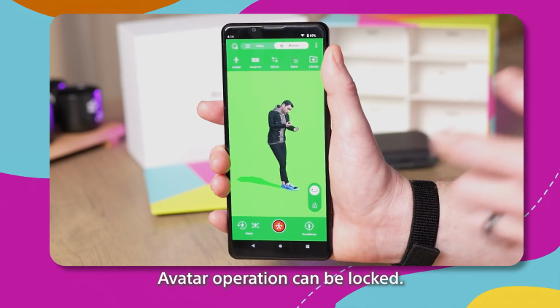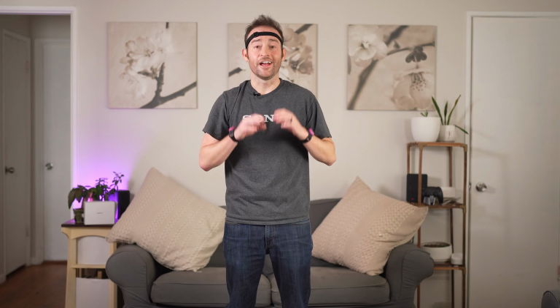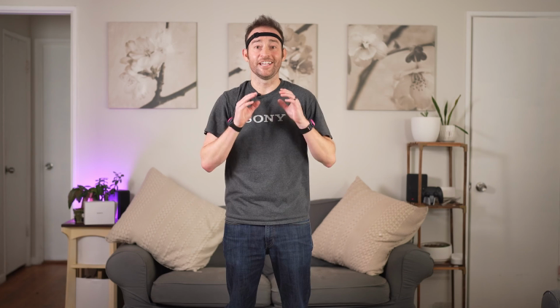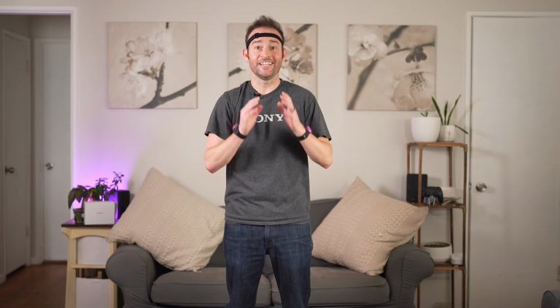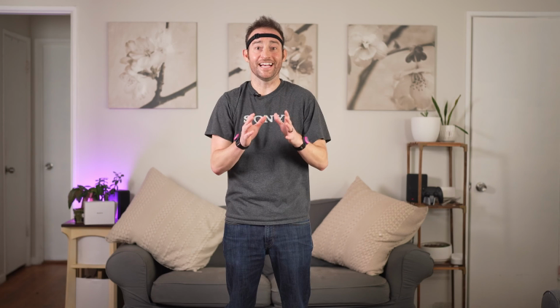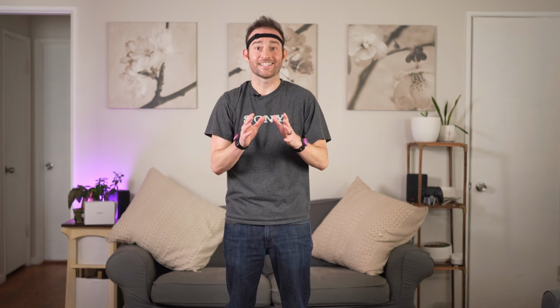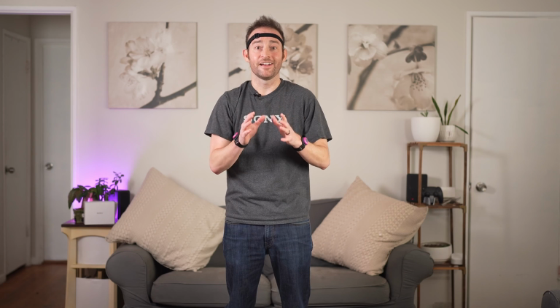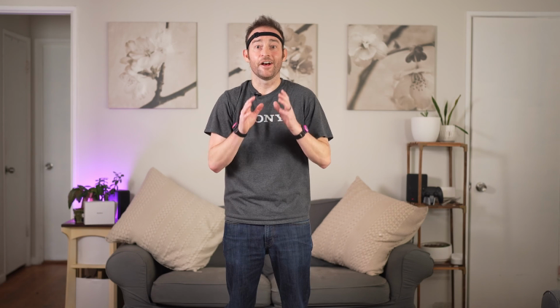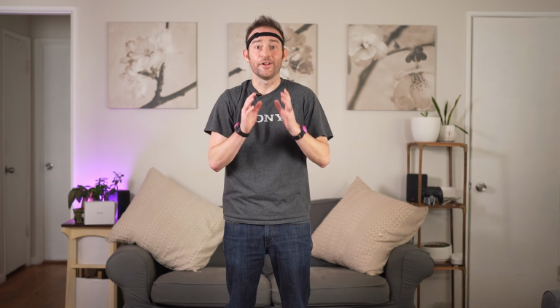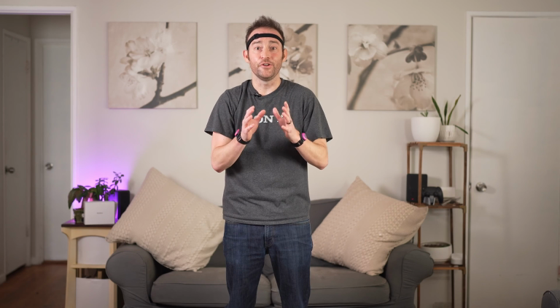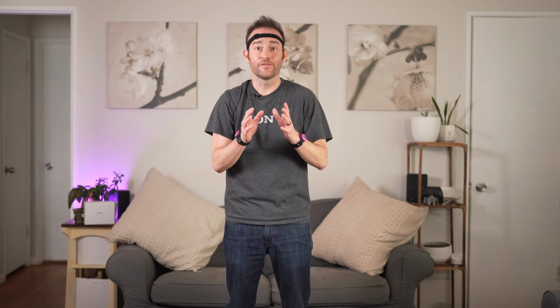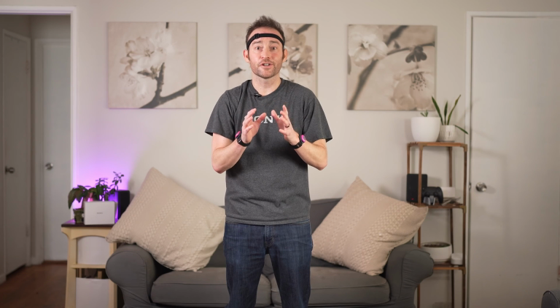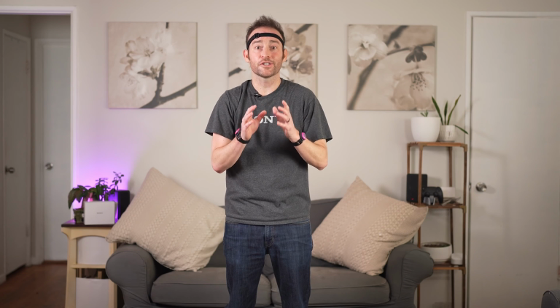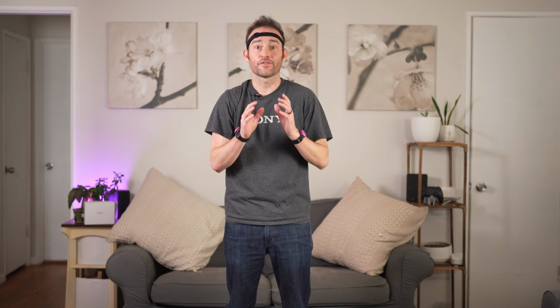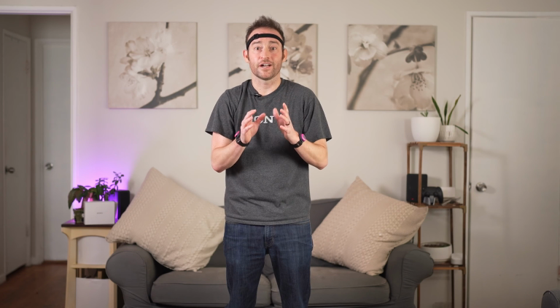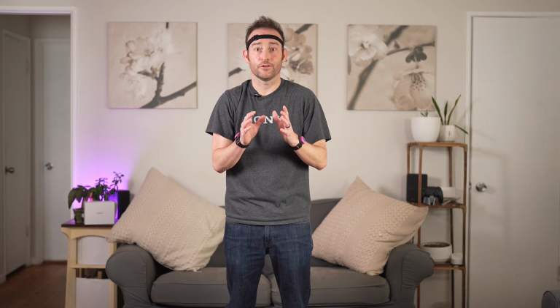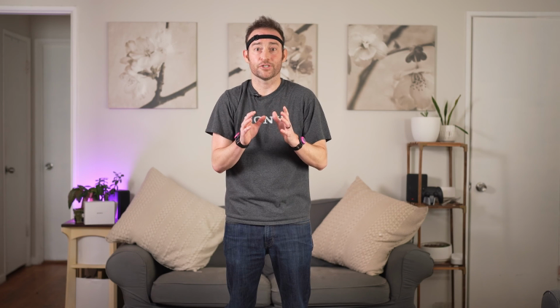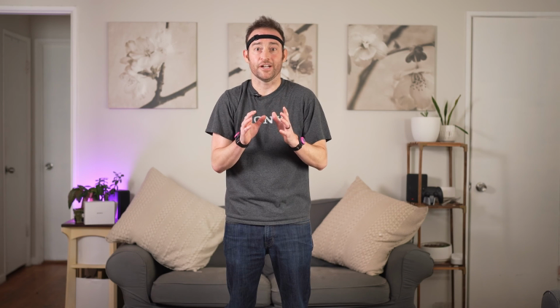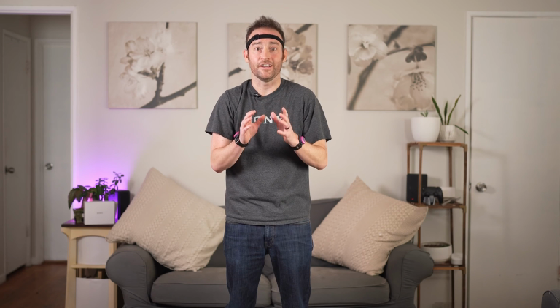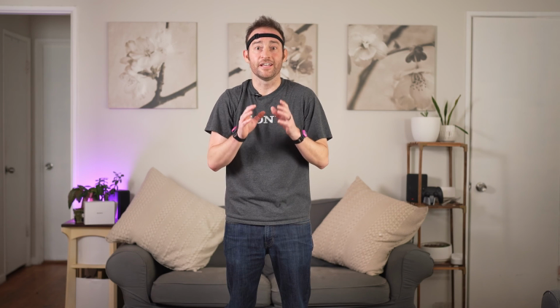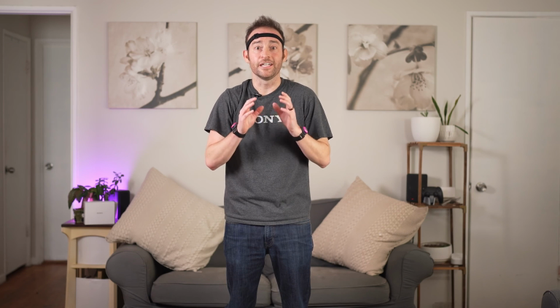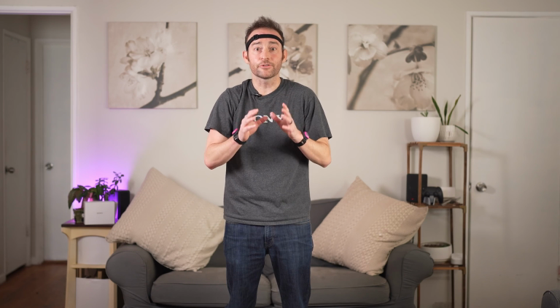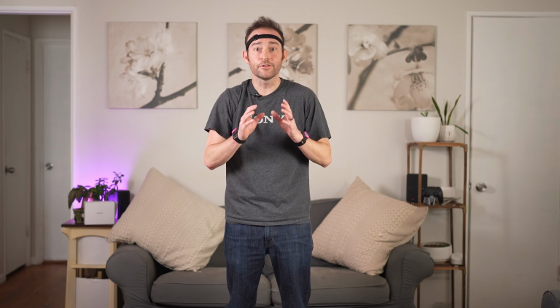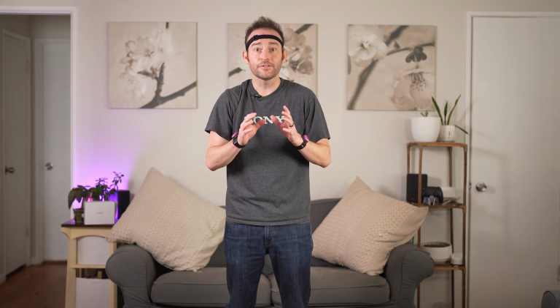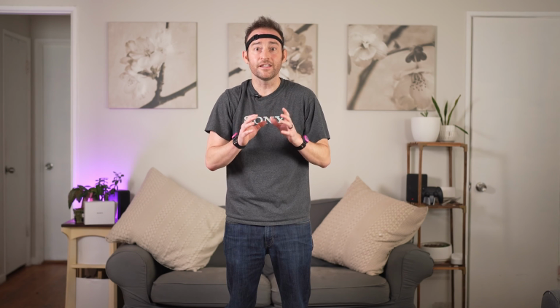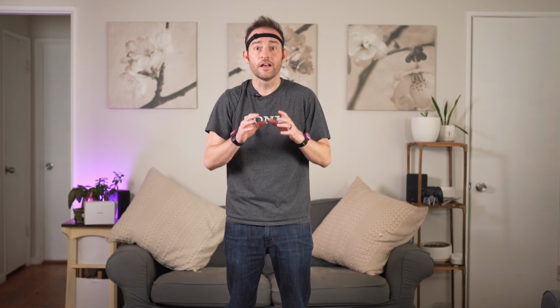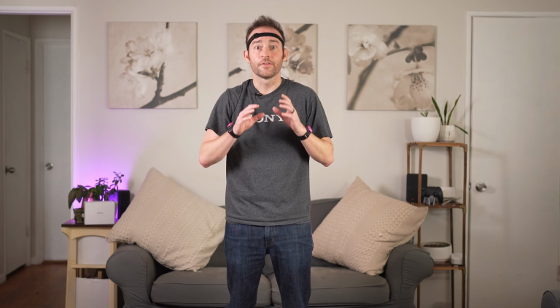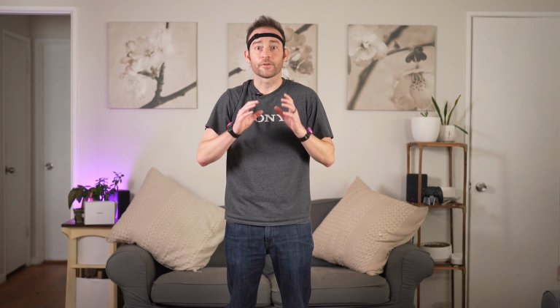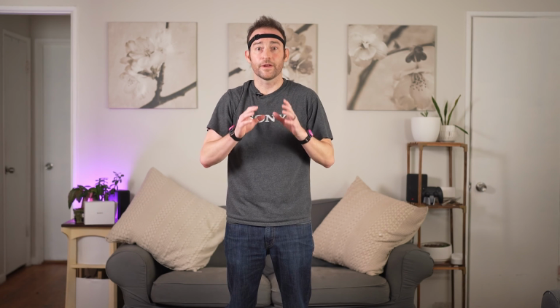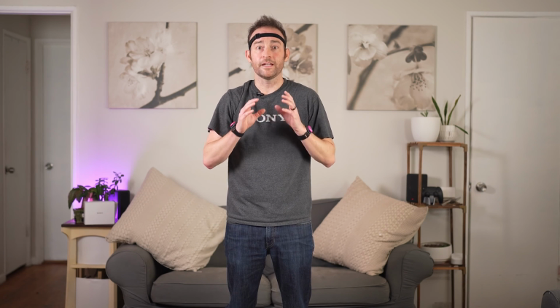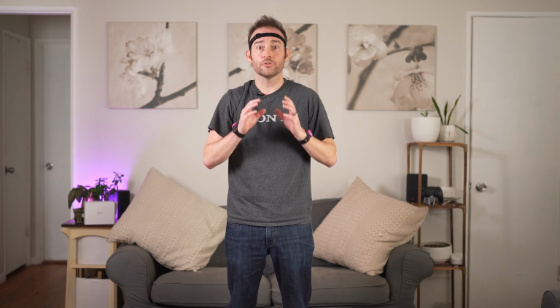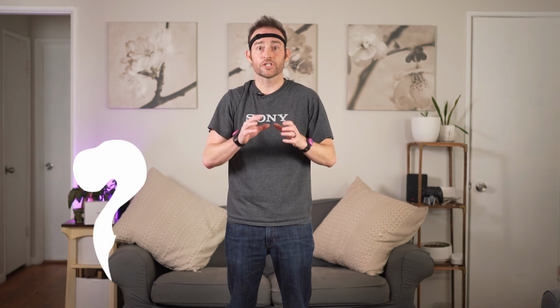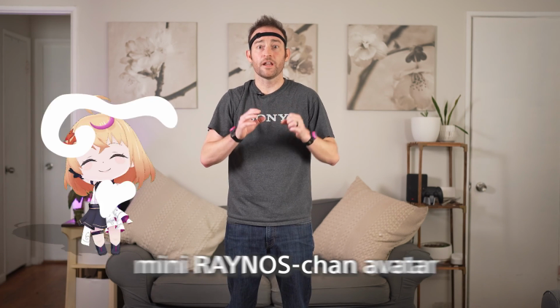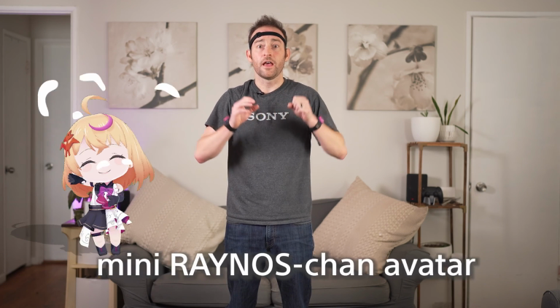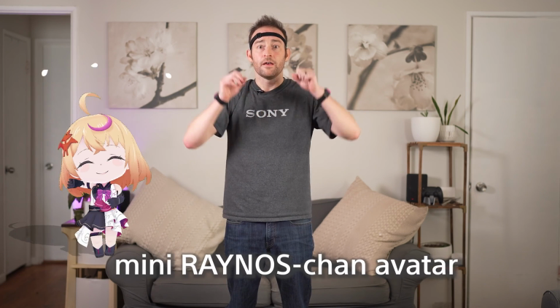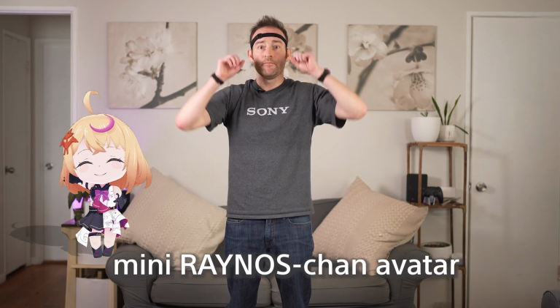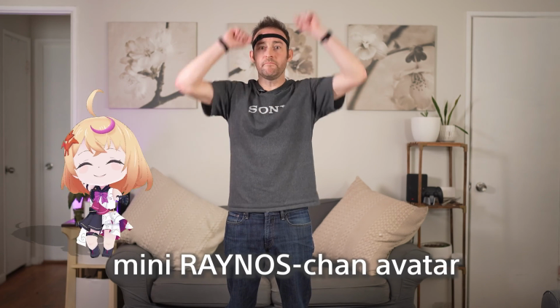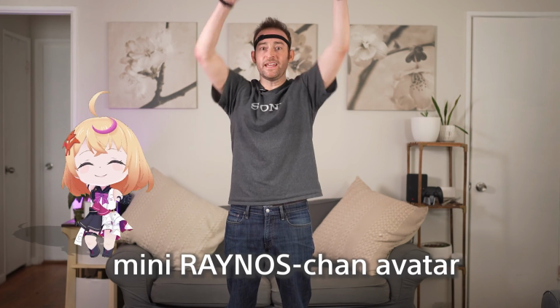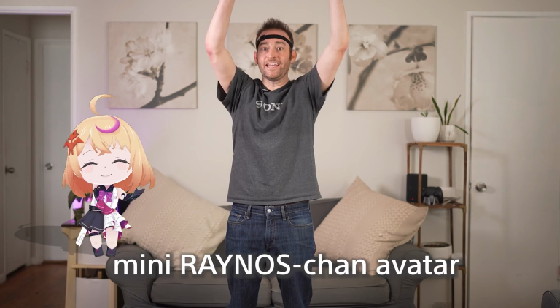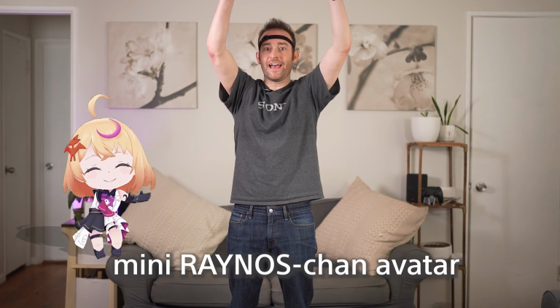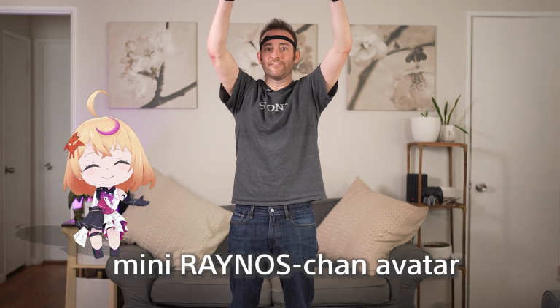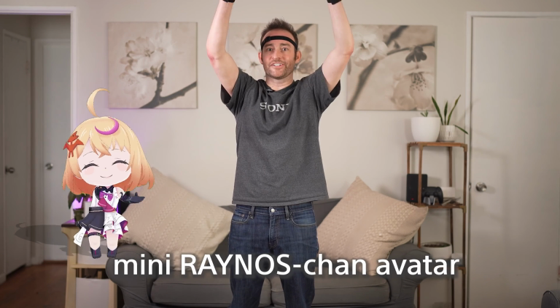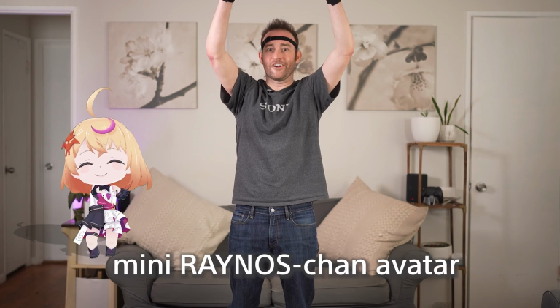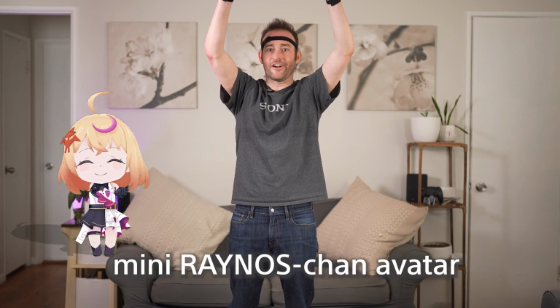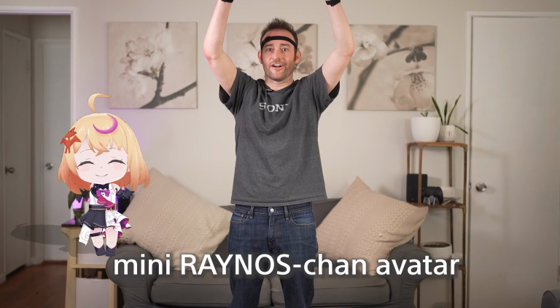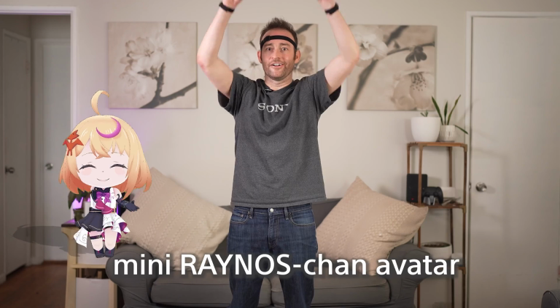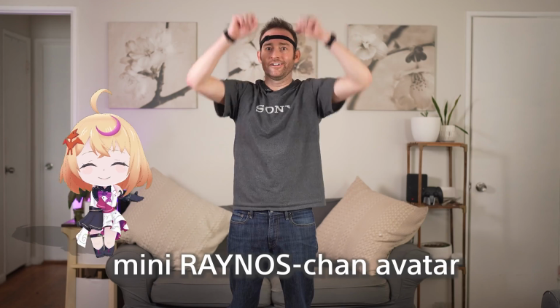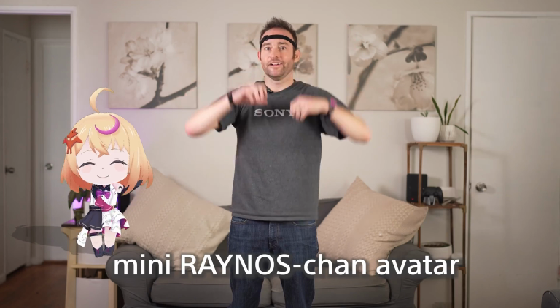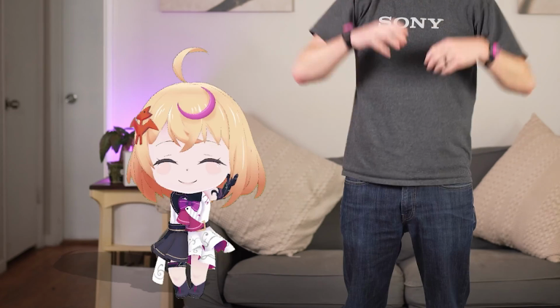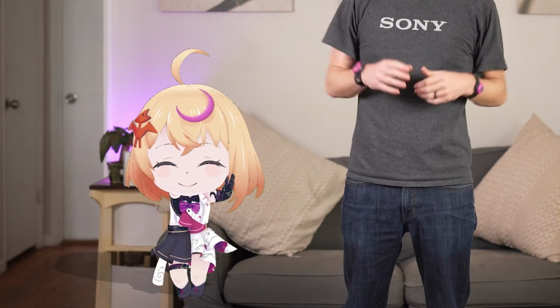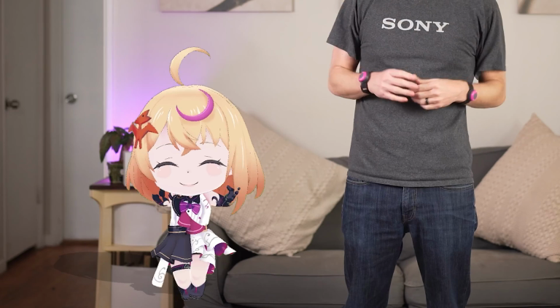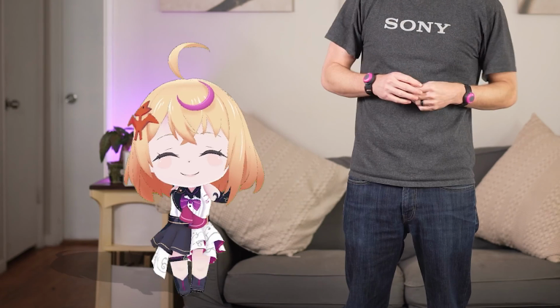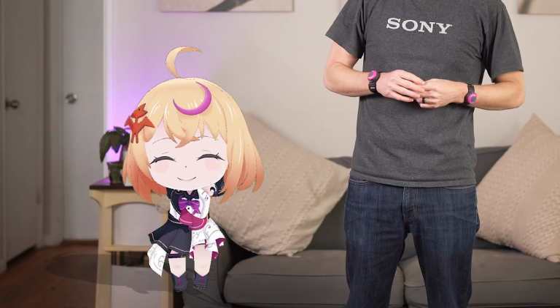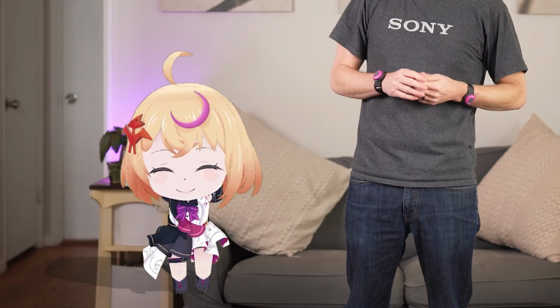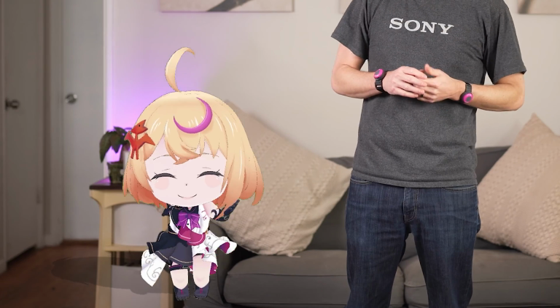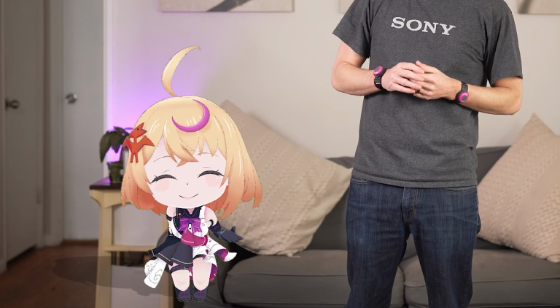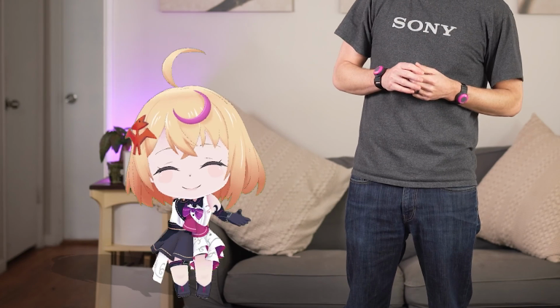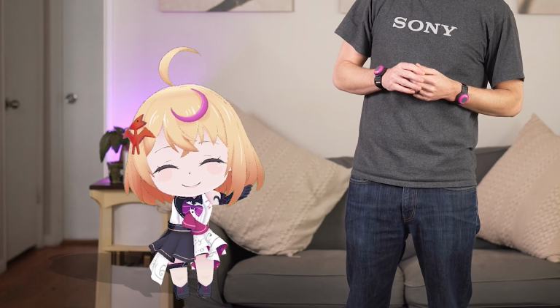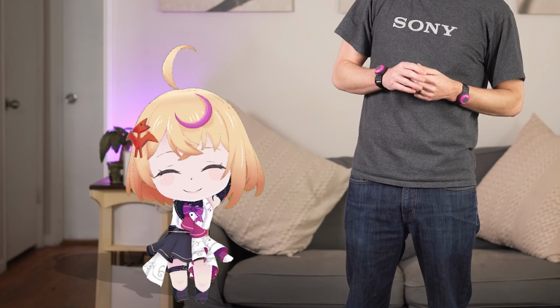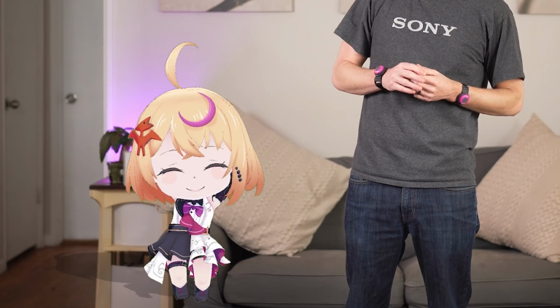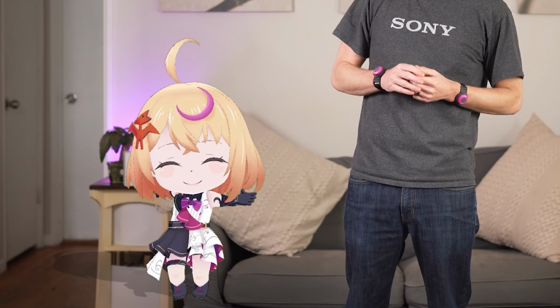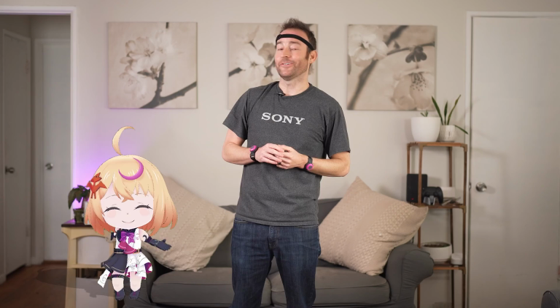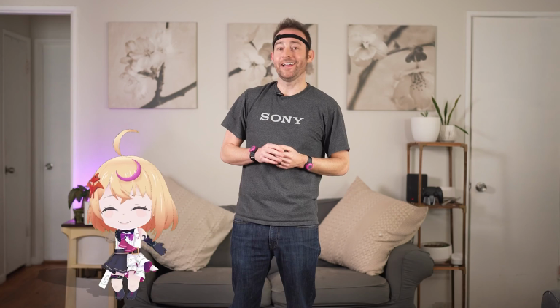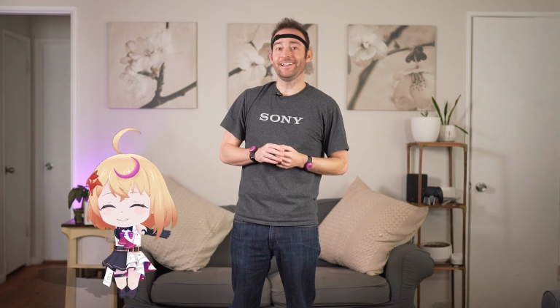And yes, a new version of Rayno's Chime — introducing the Rayno's Chime mini avatar. I know, so cute, right?